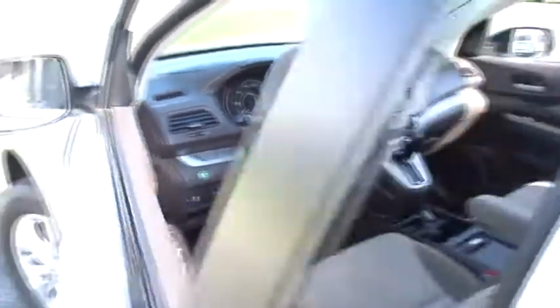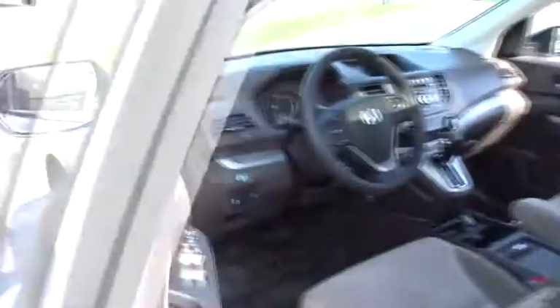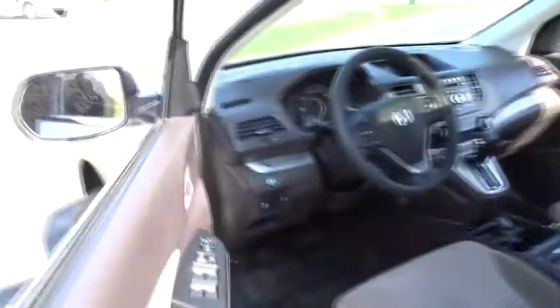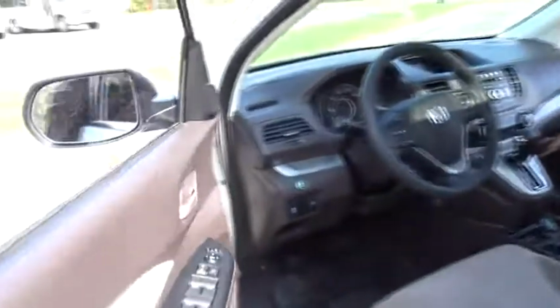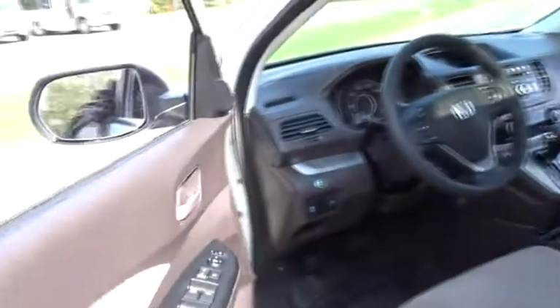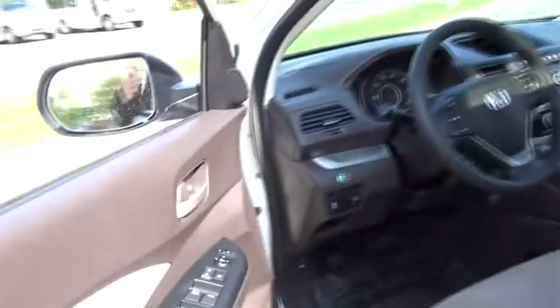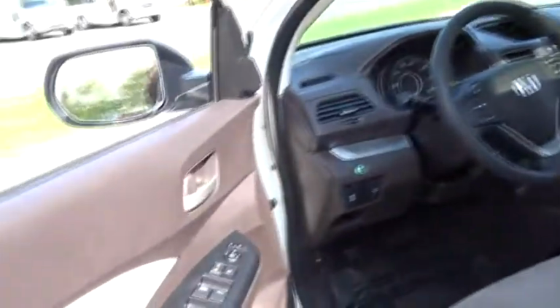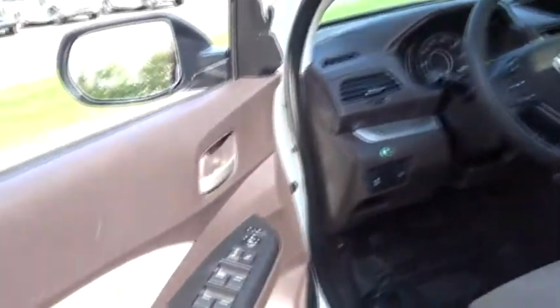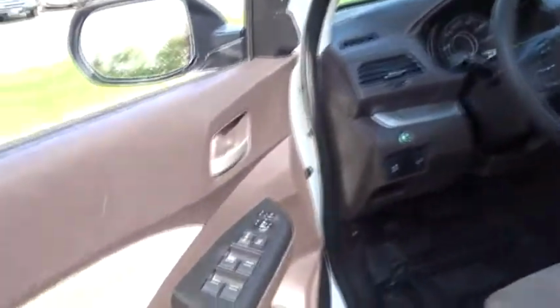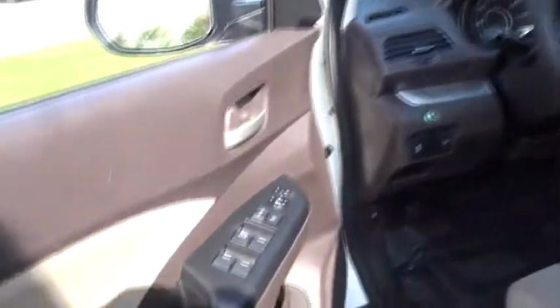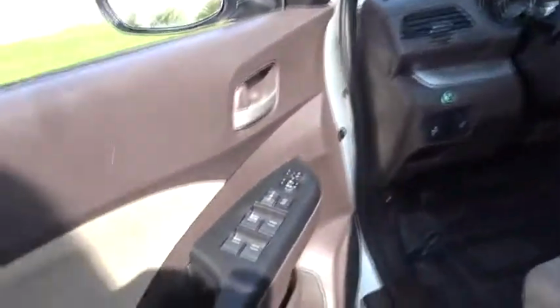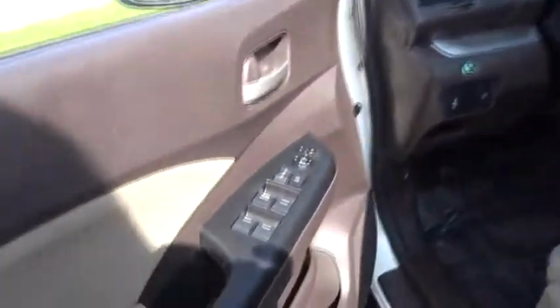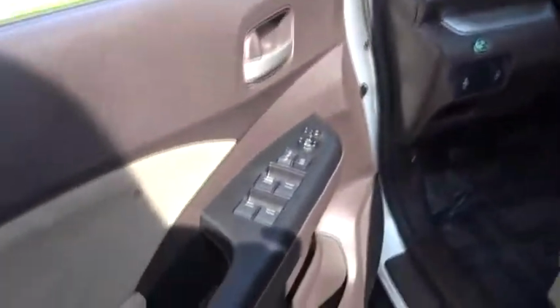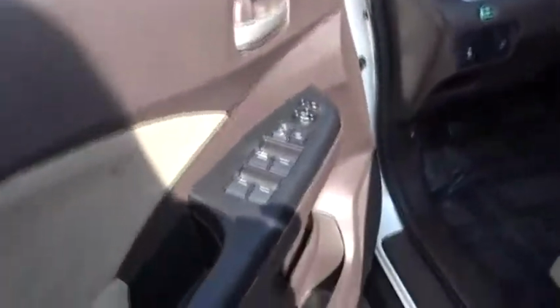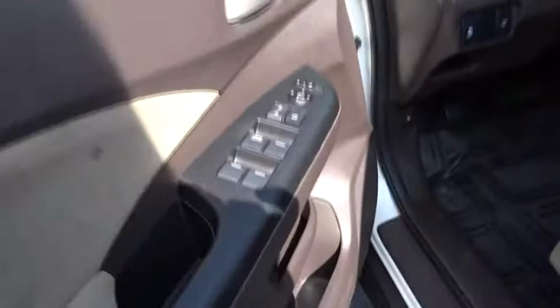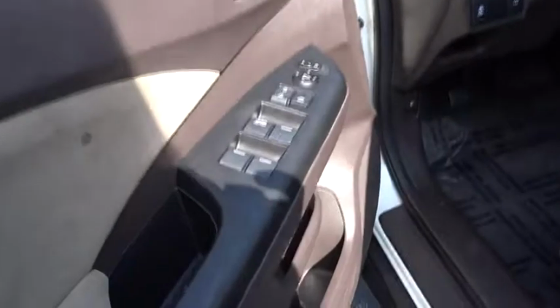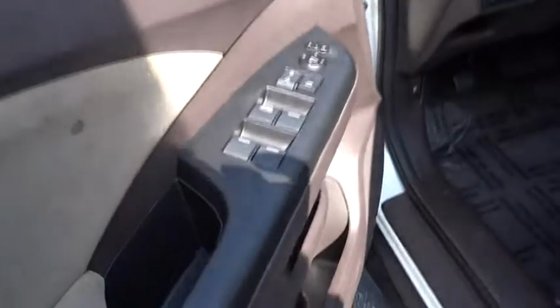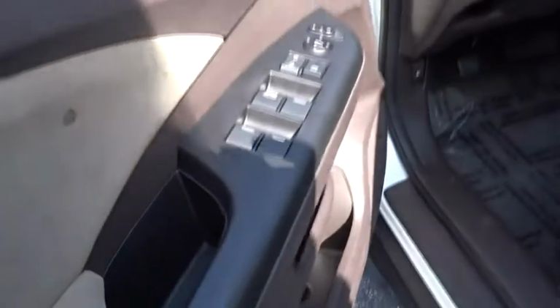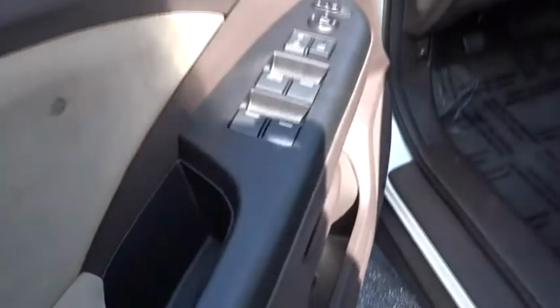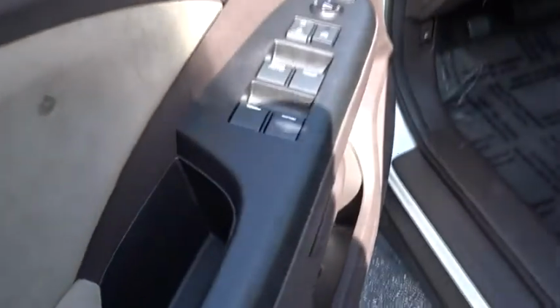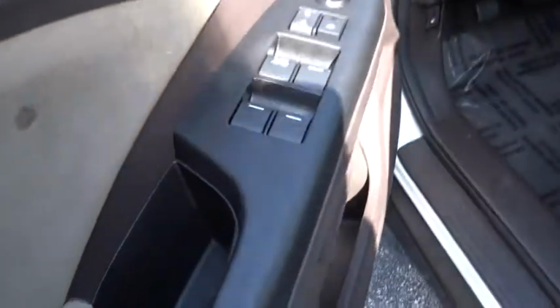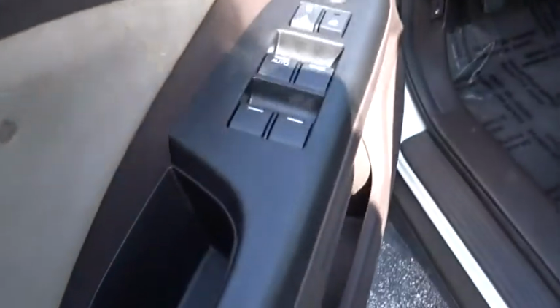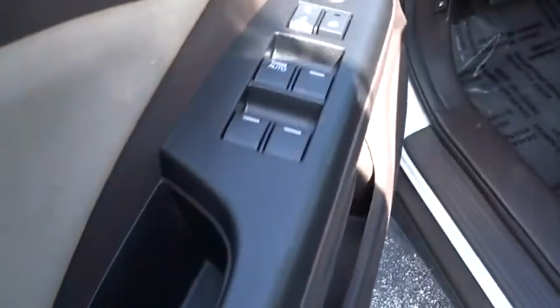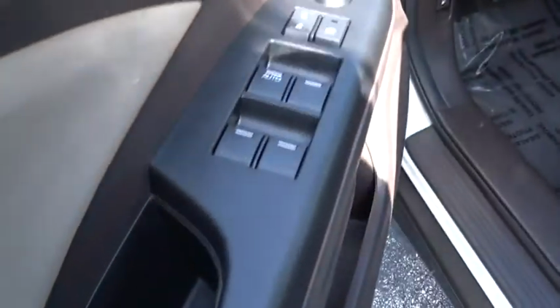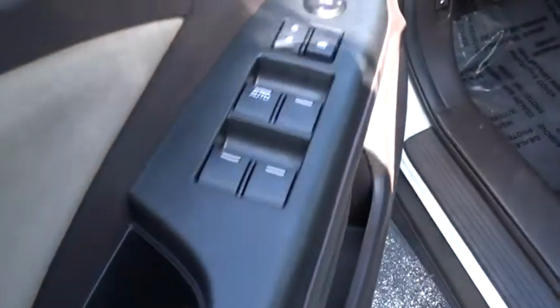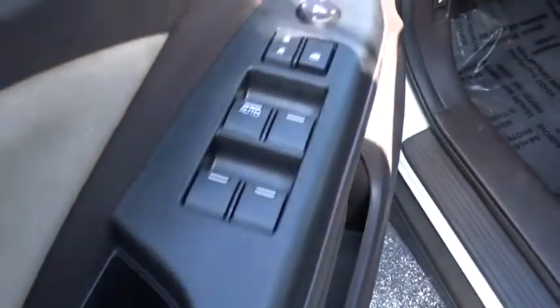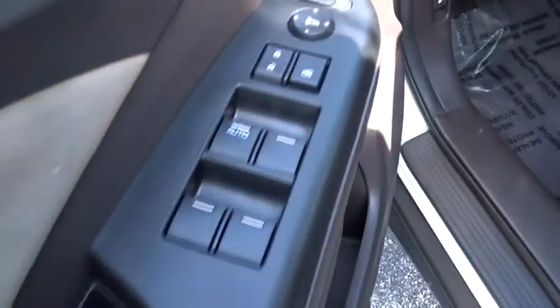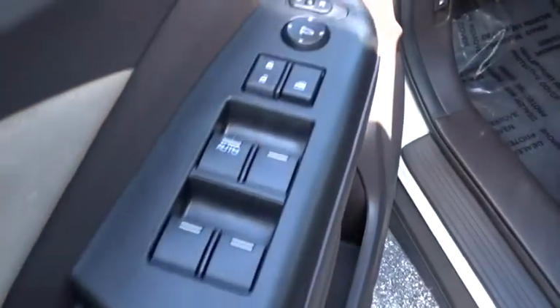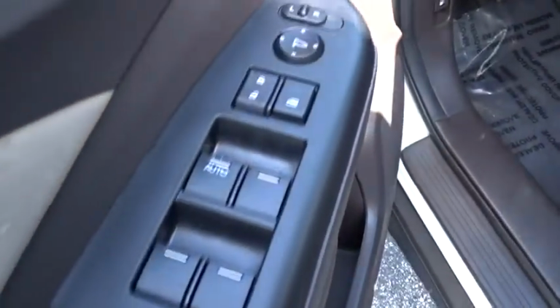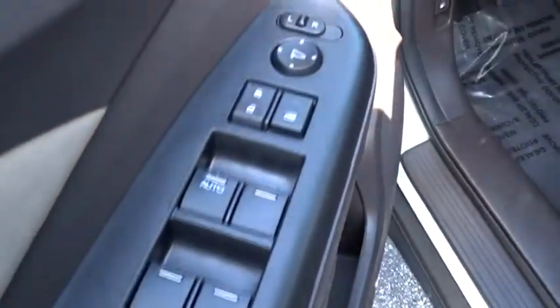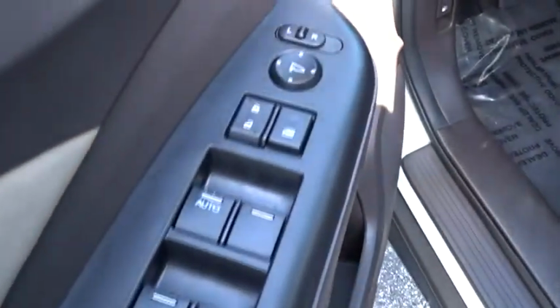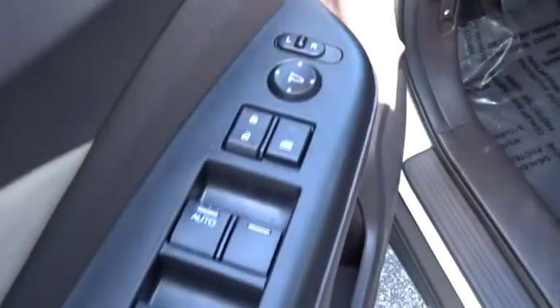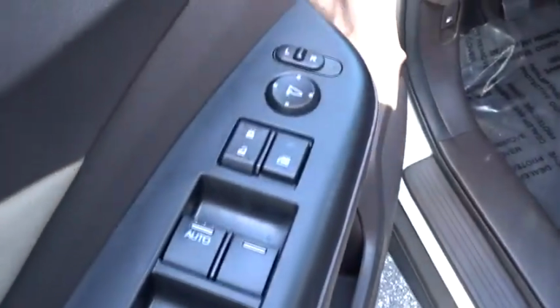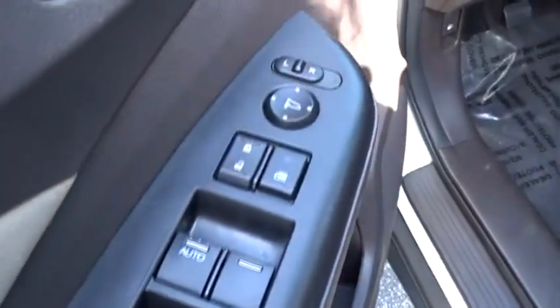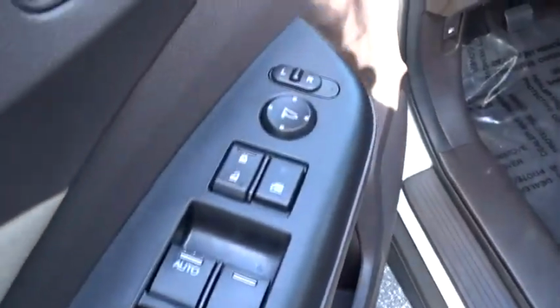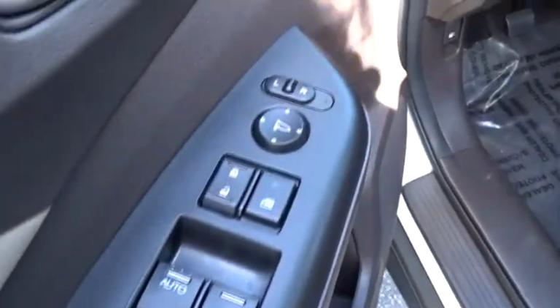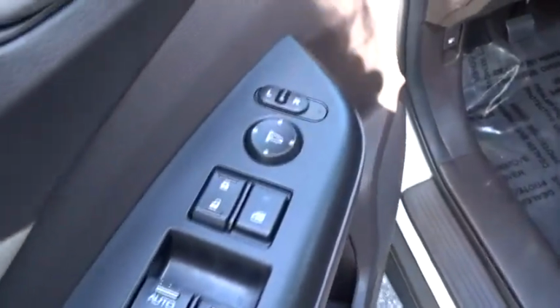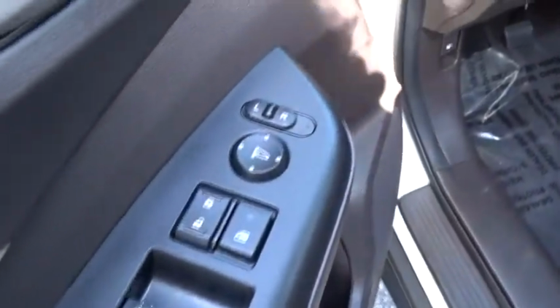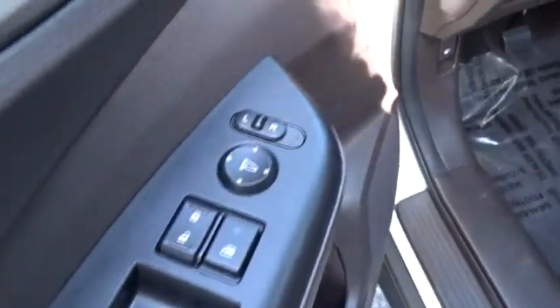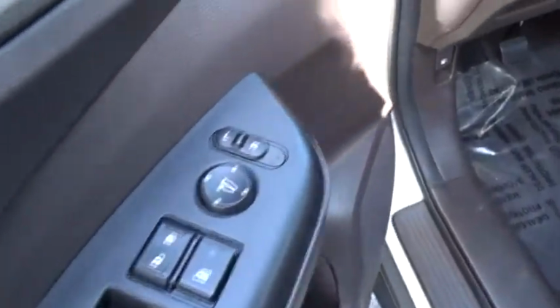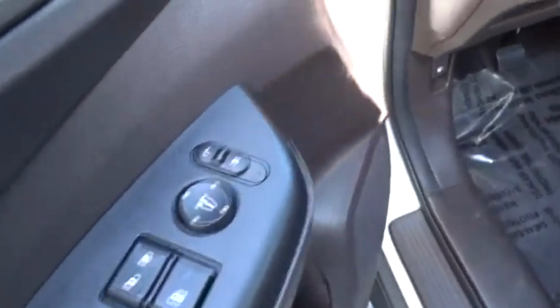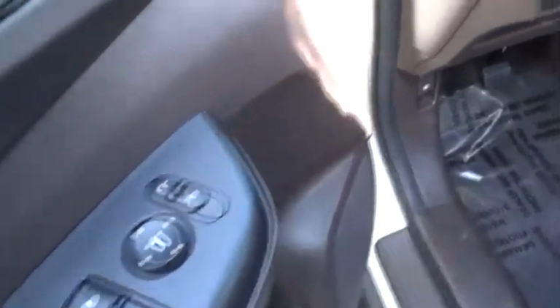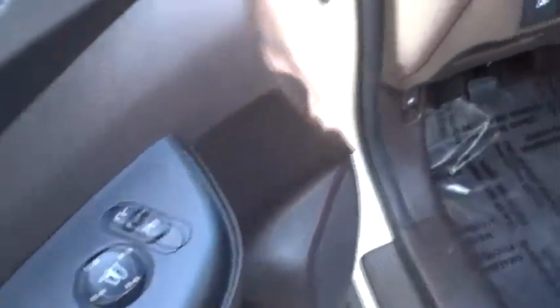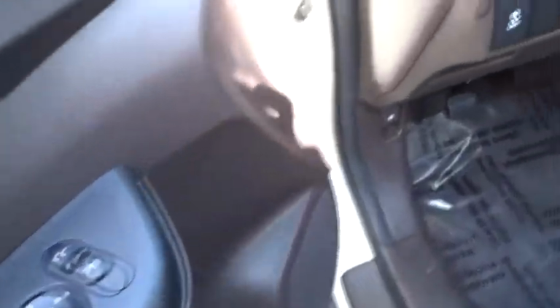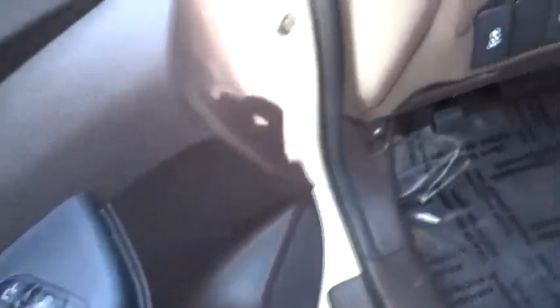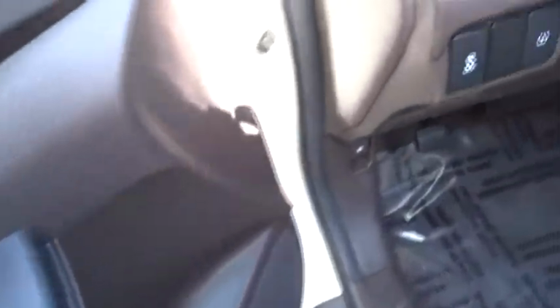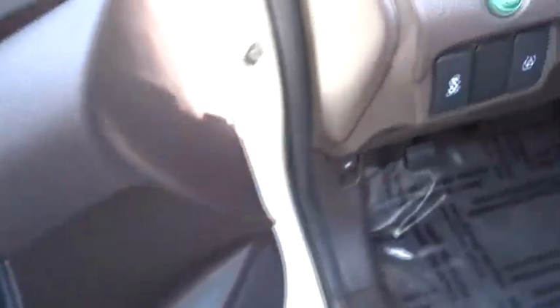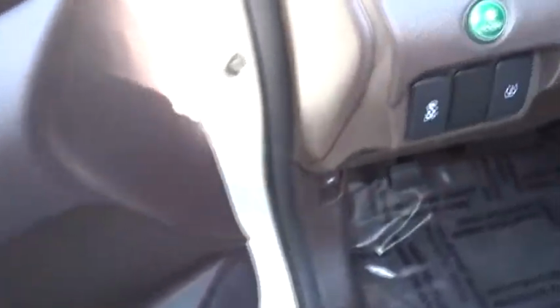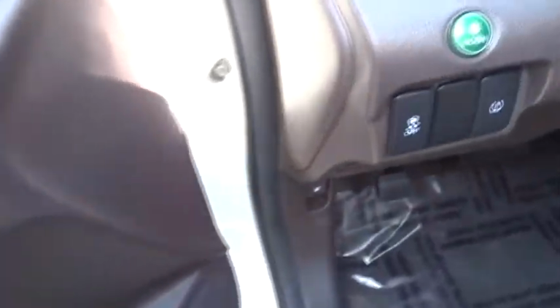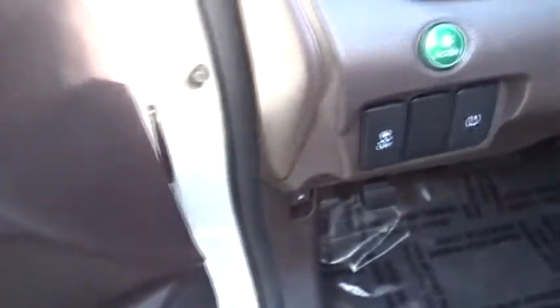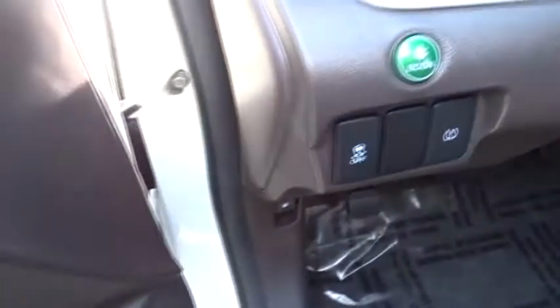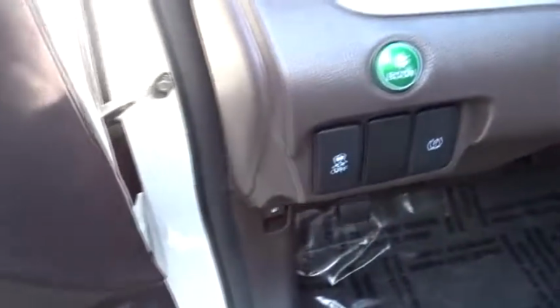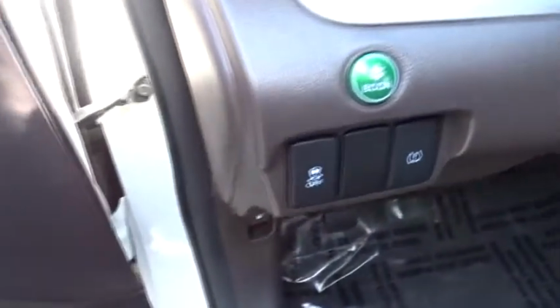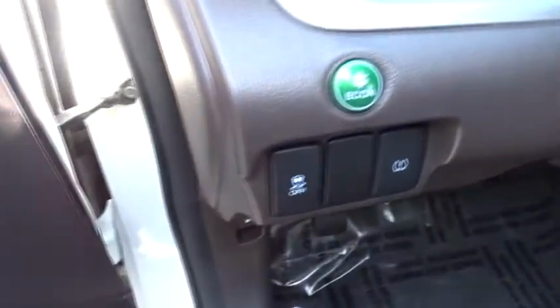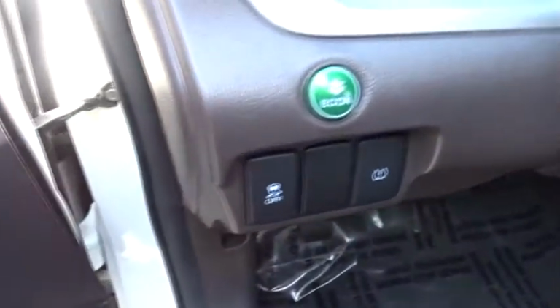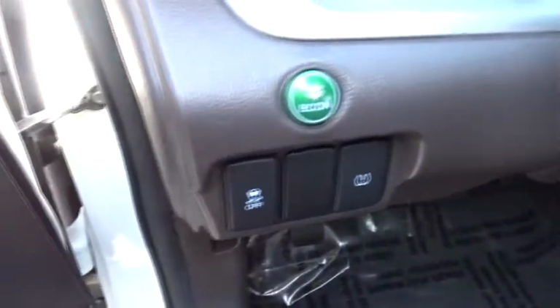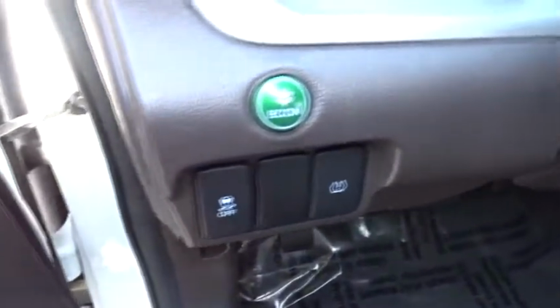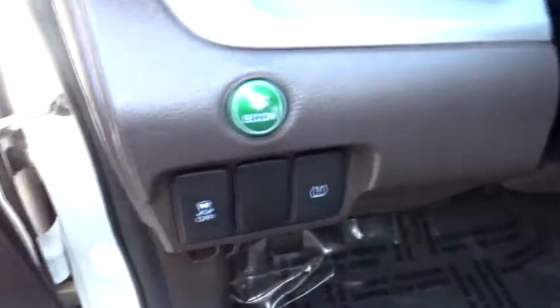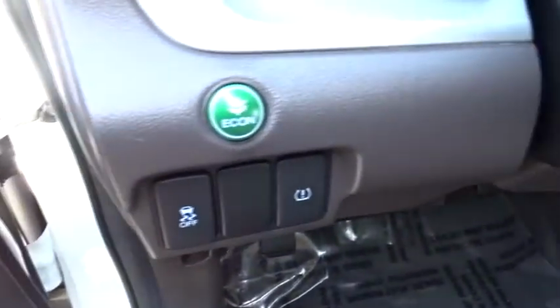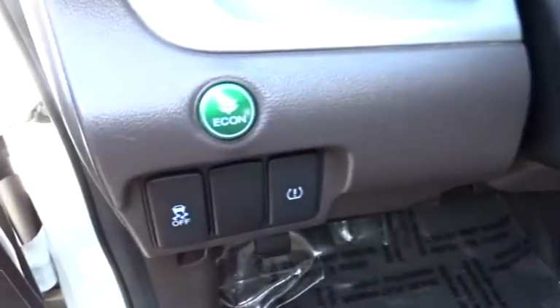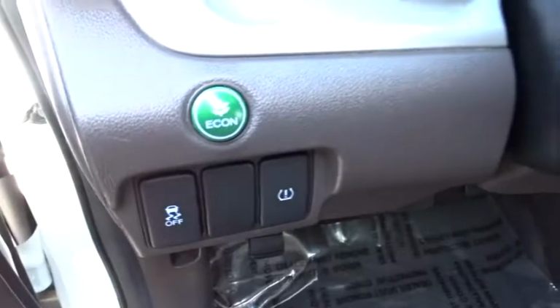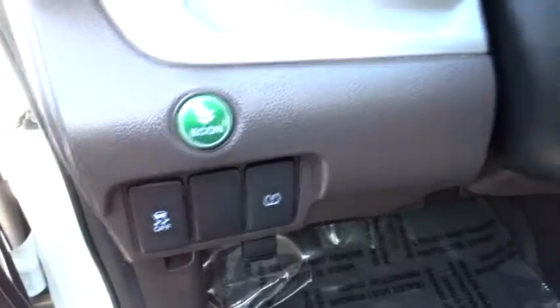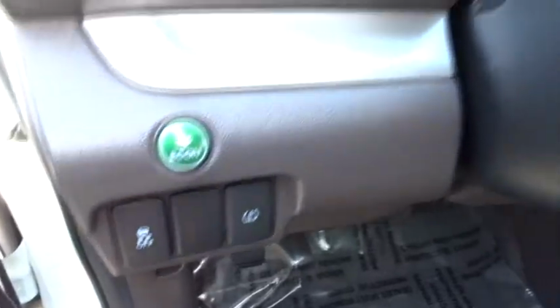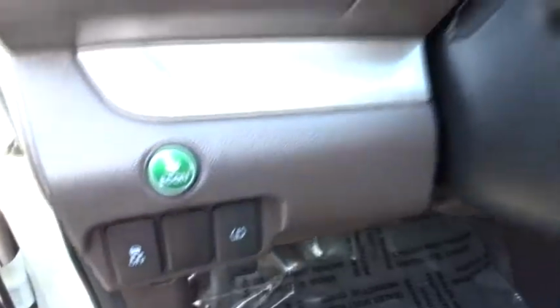Keyless entry, Bluetooth, adjustable steering wheel, power steering, cruise control, aluminum wheels, four-wheel disc brakes.